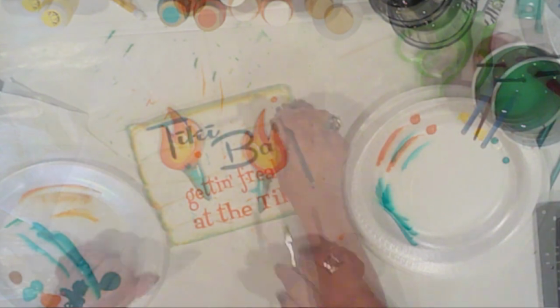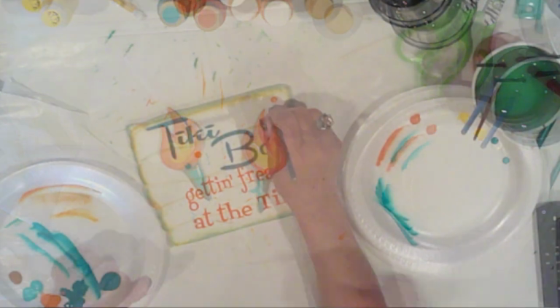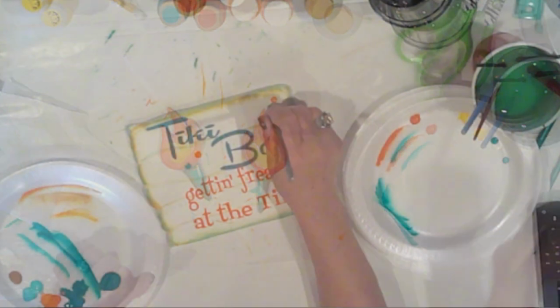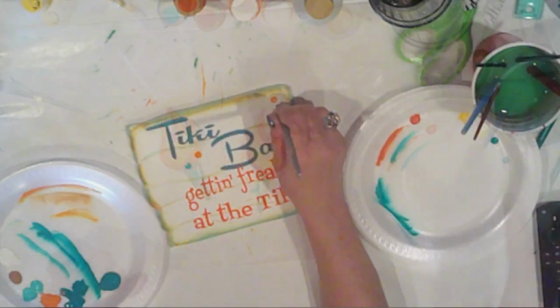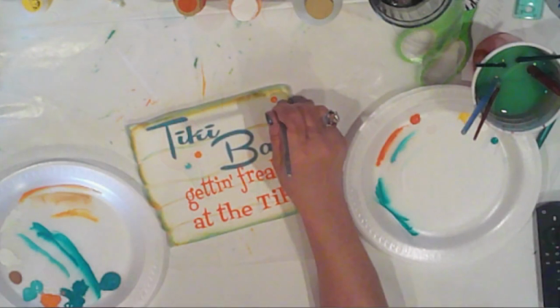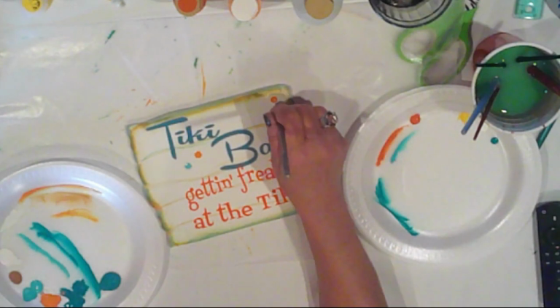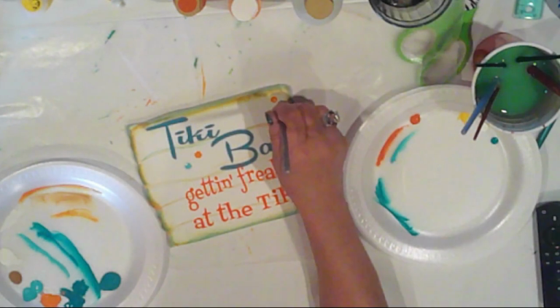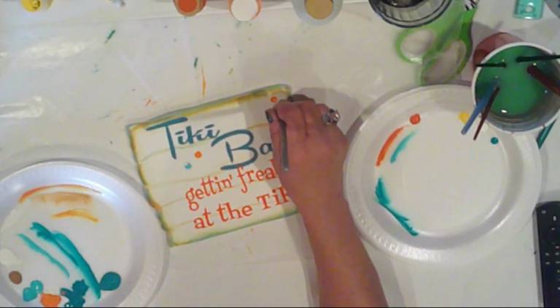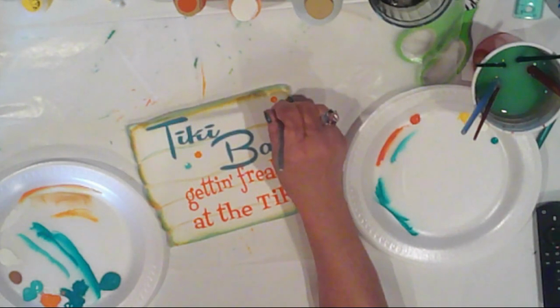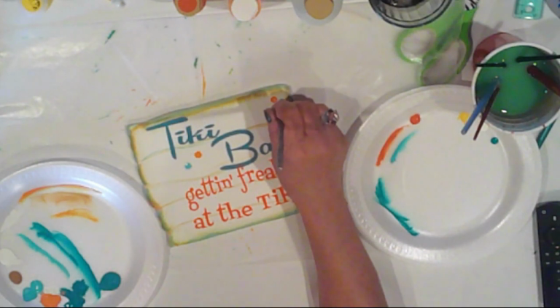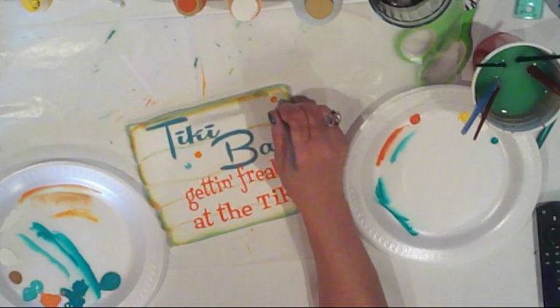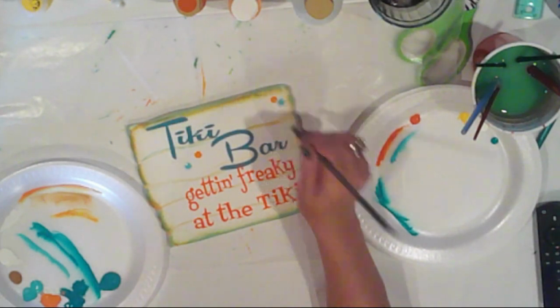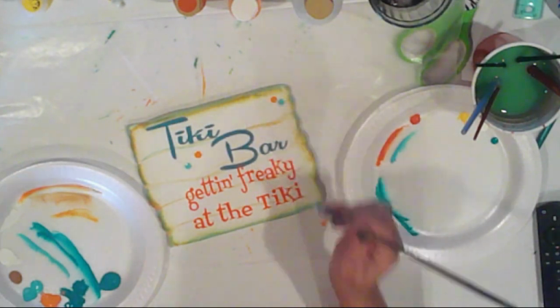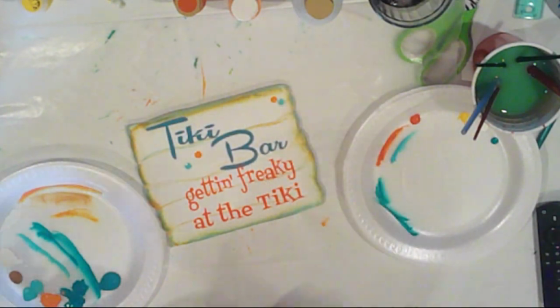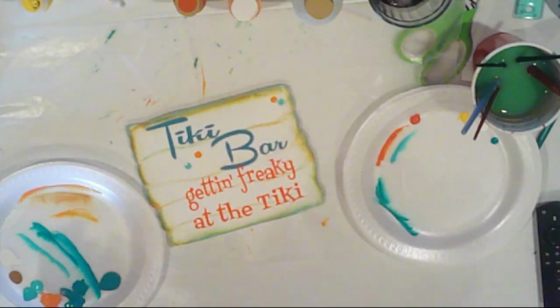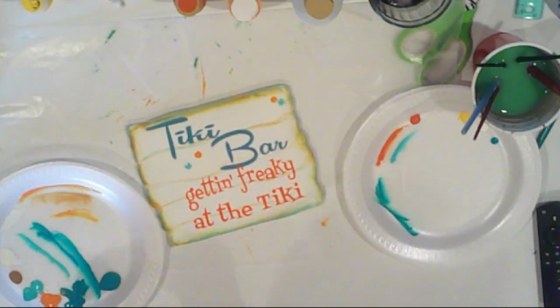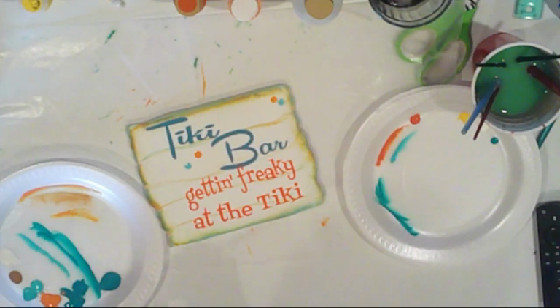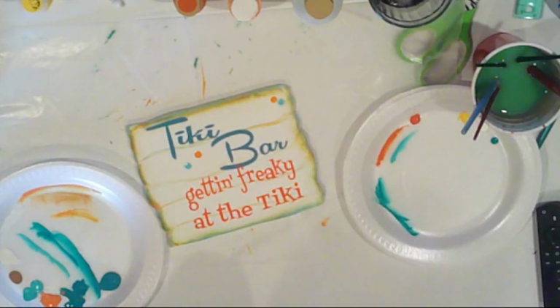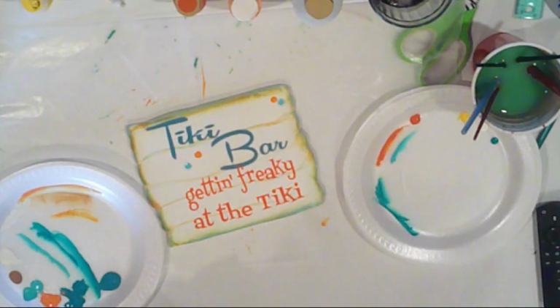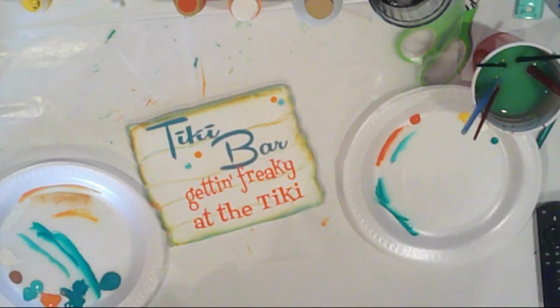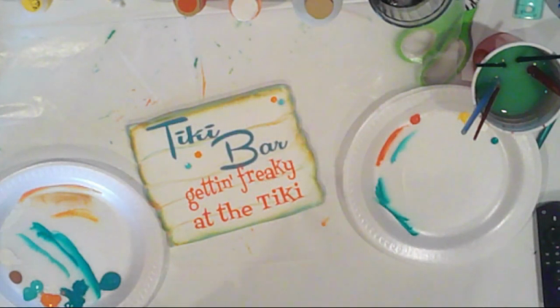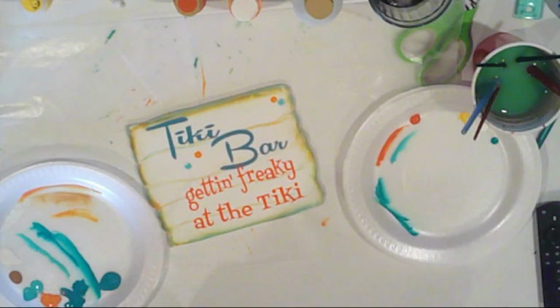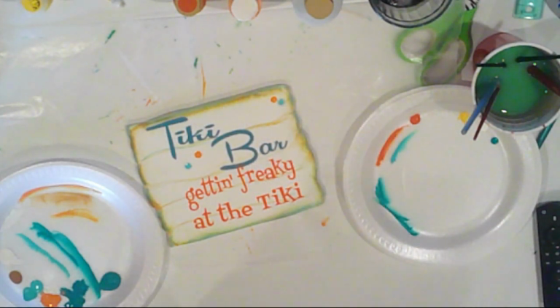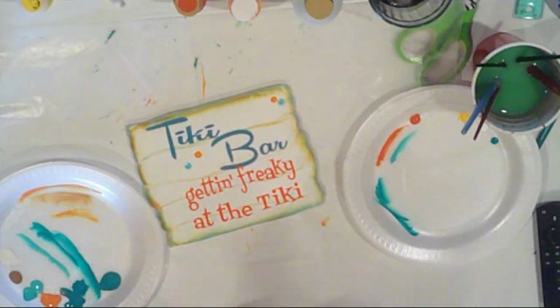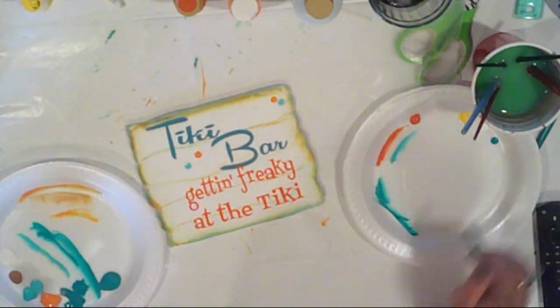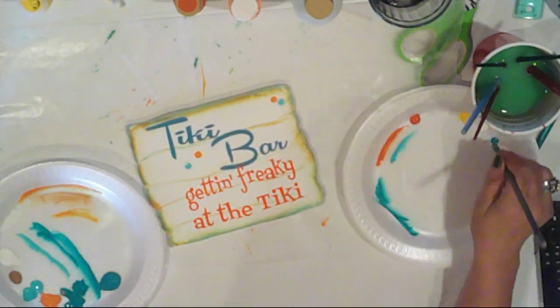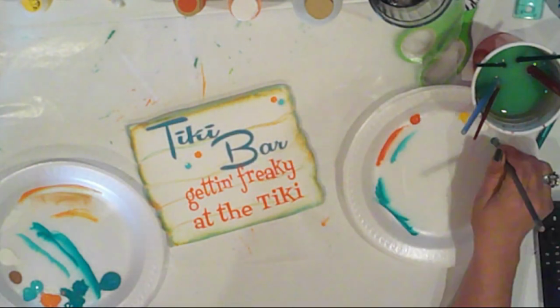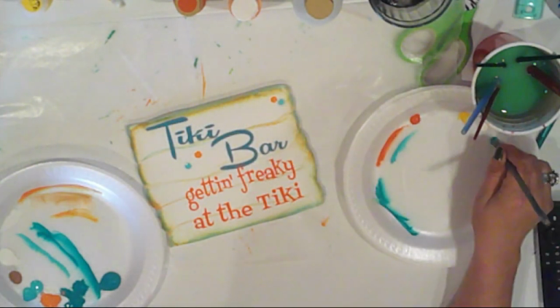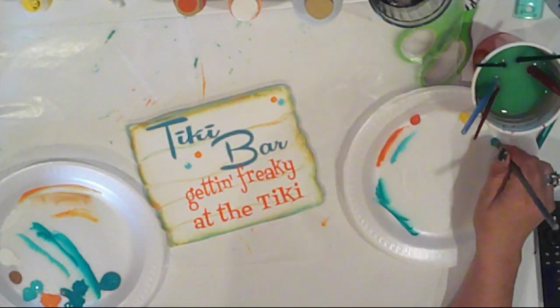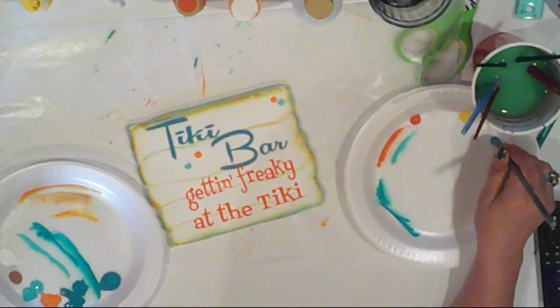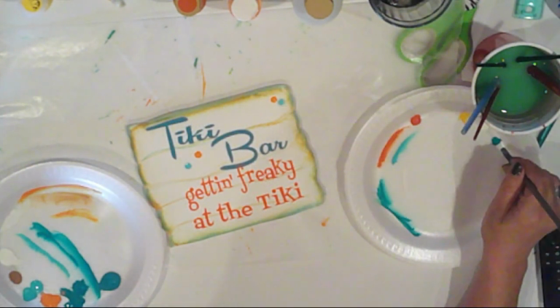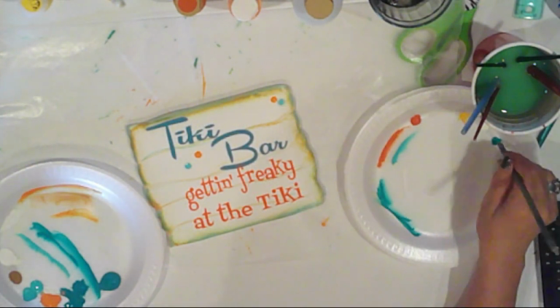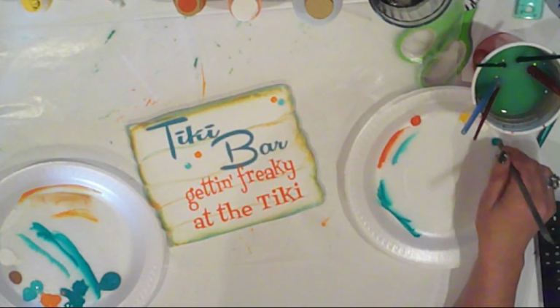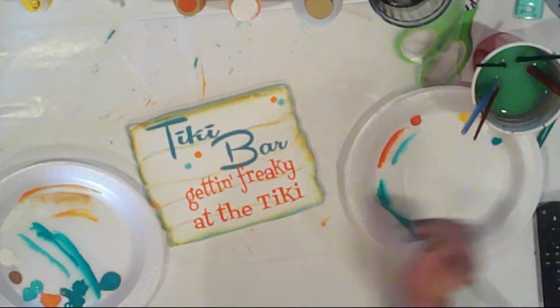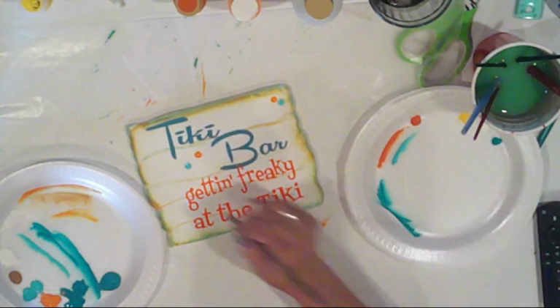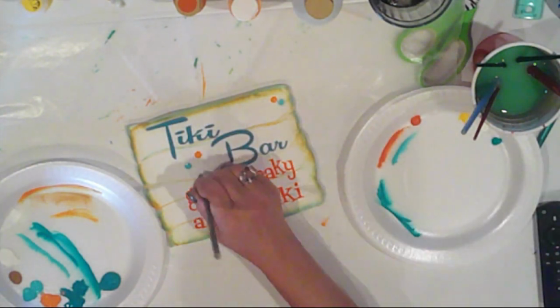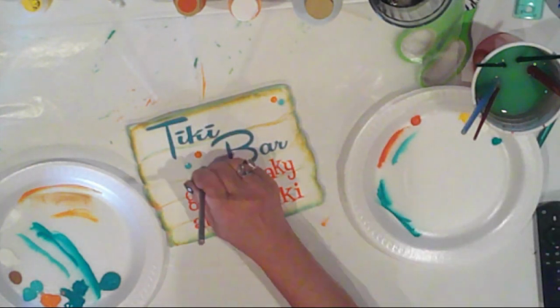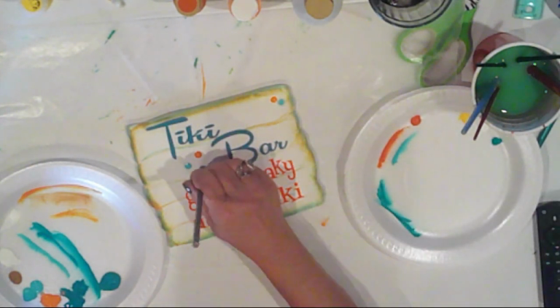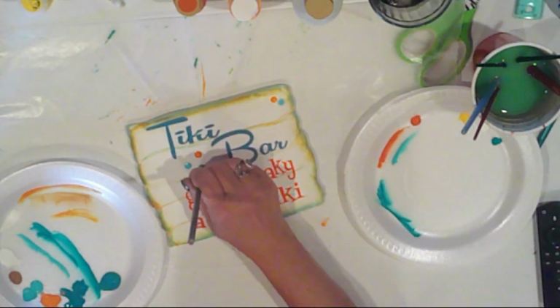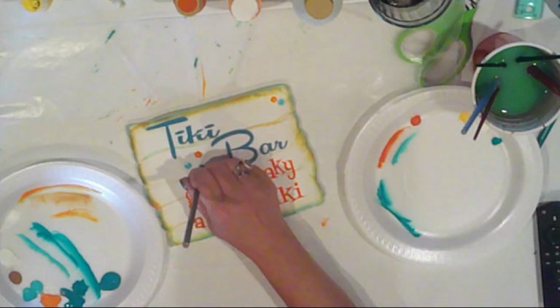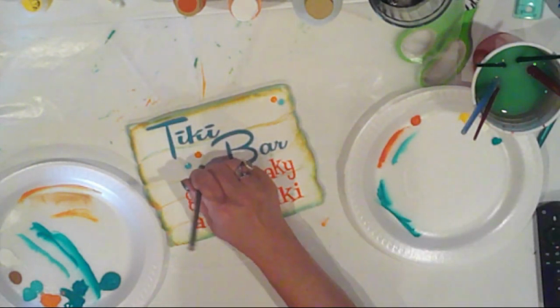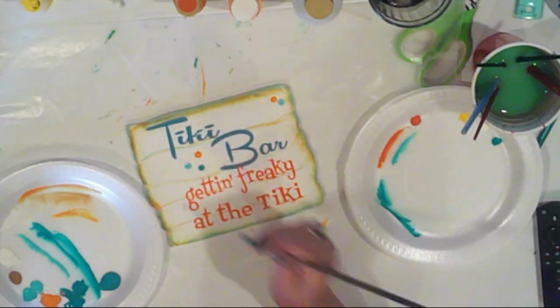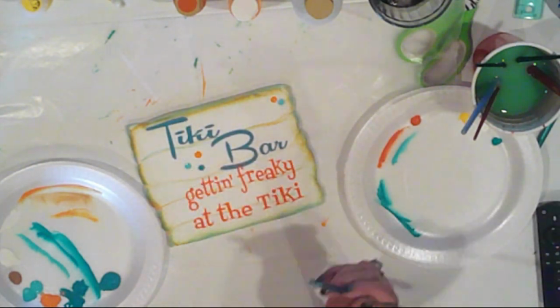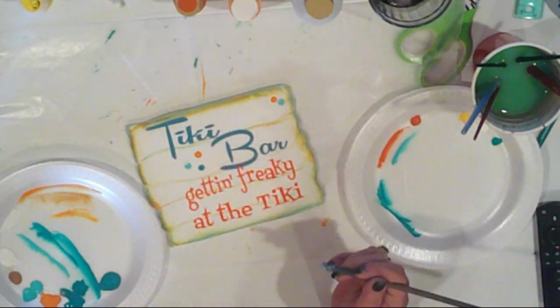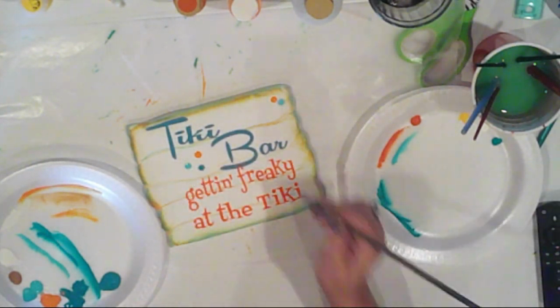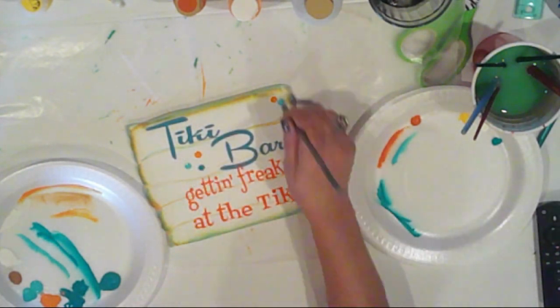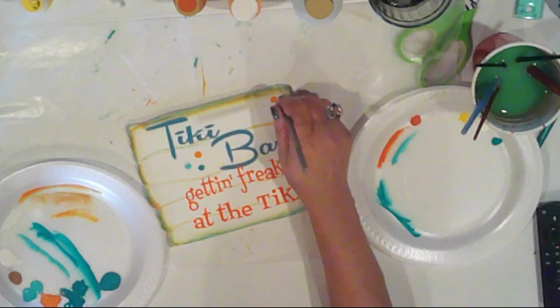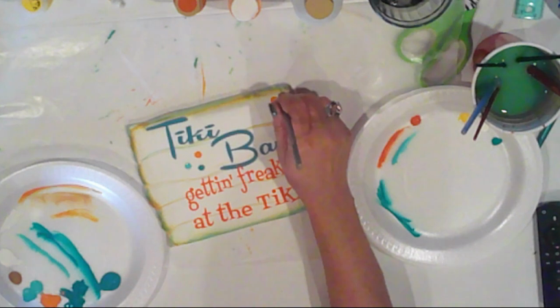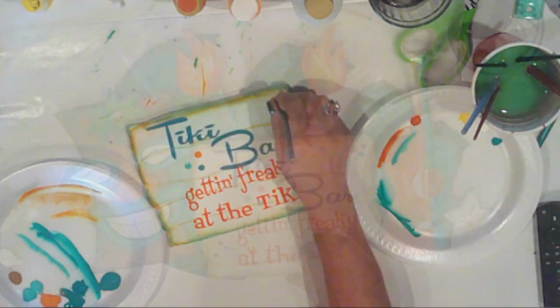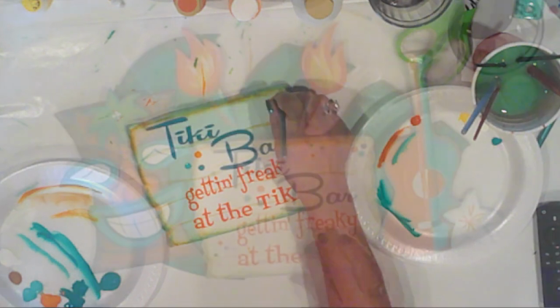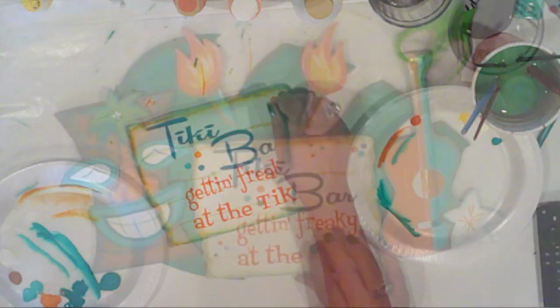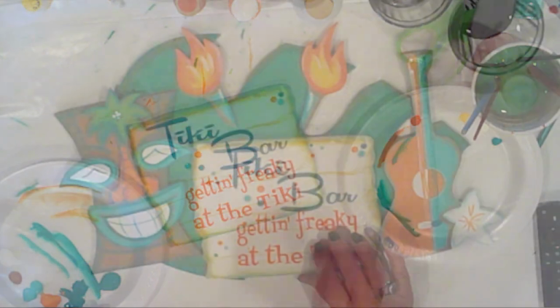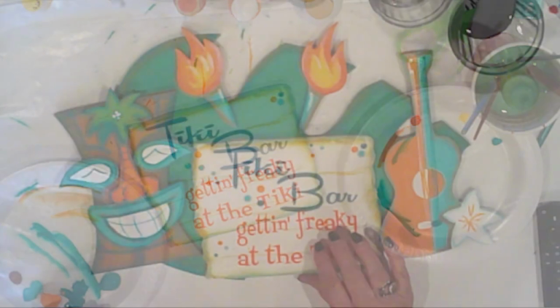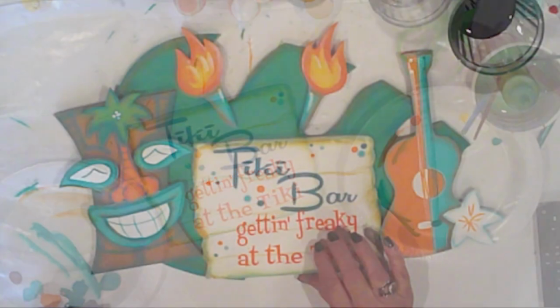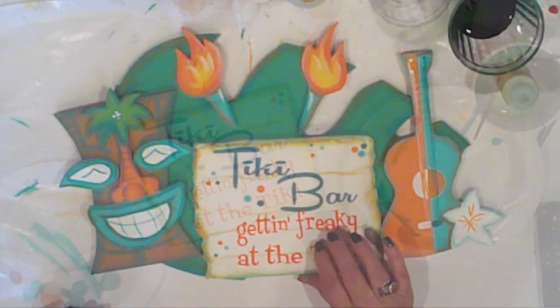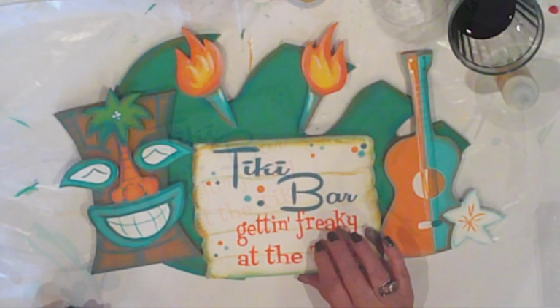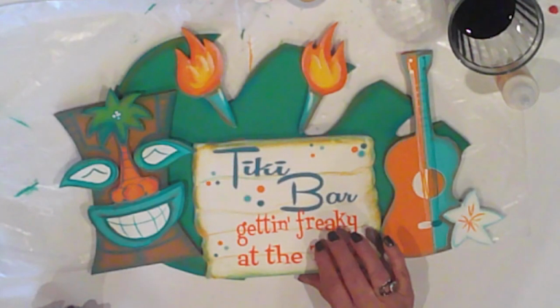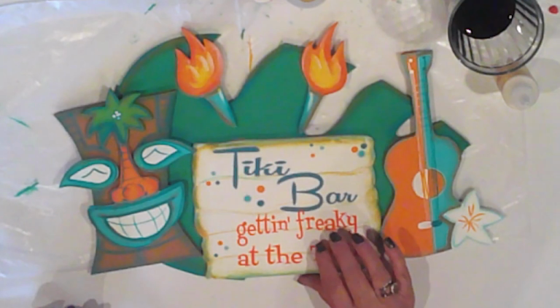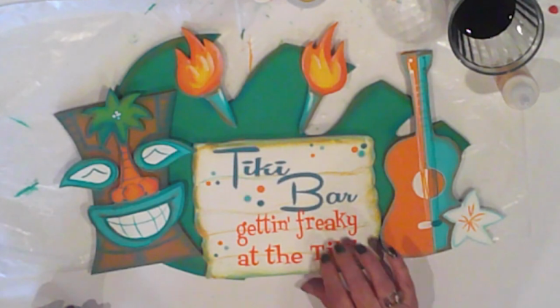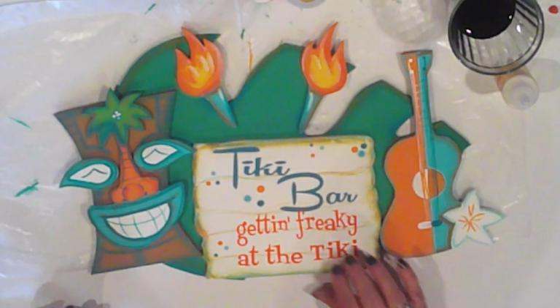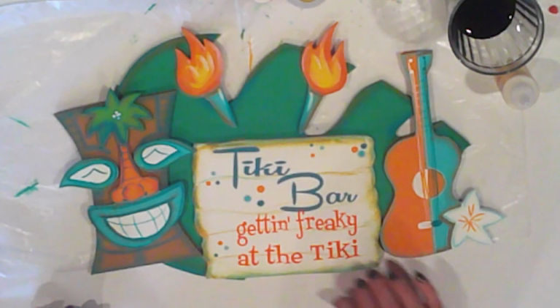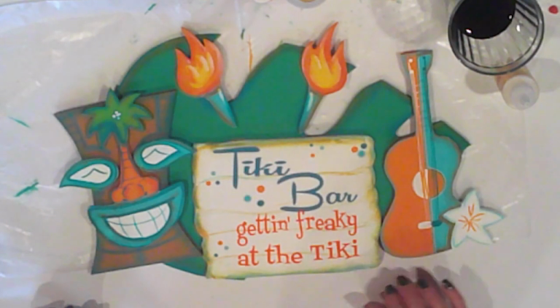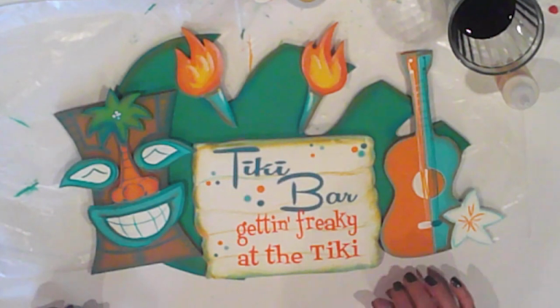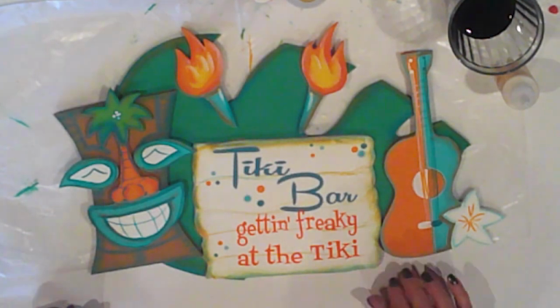Let's give the flame some white highlights as well. Adding some foam polka dots to the sign because there's a lot of negative space there, and I like polka dots.